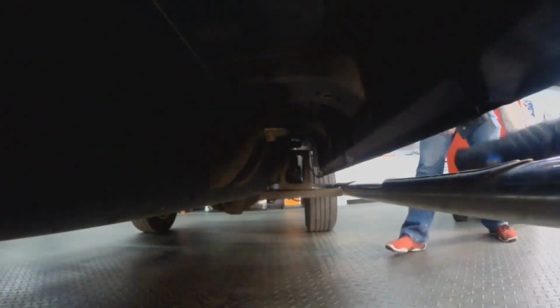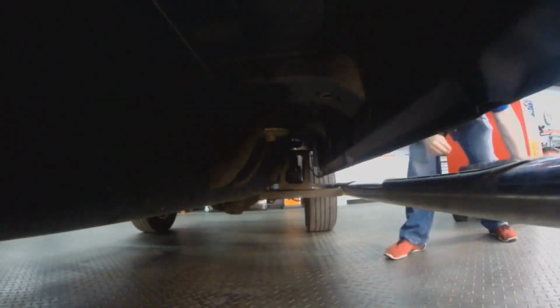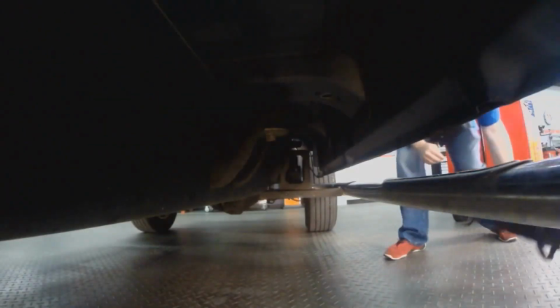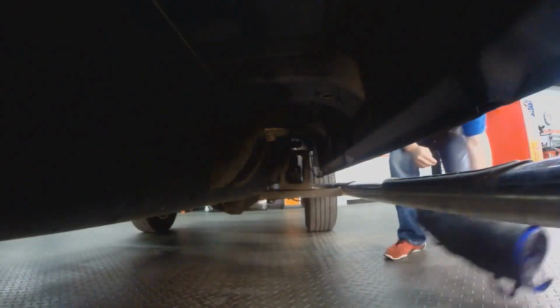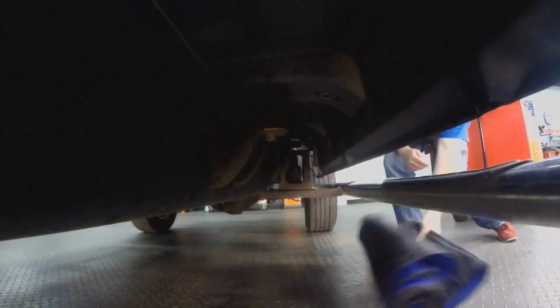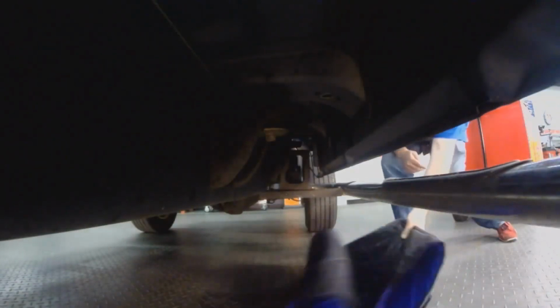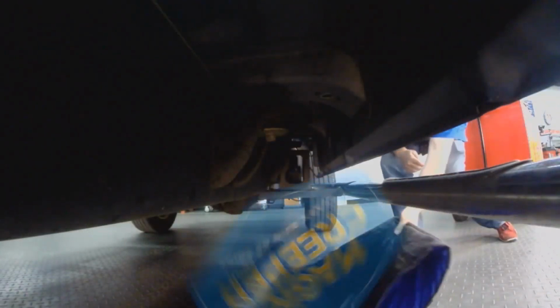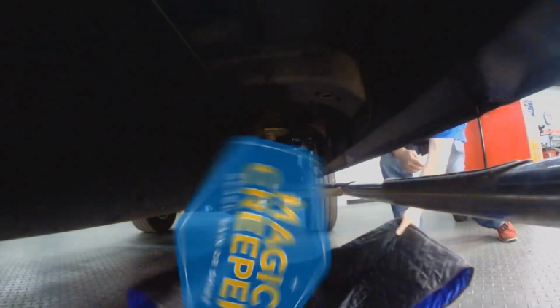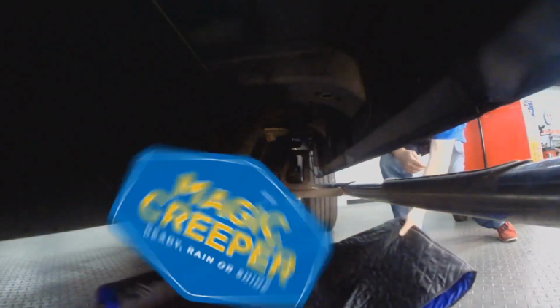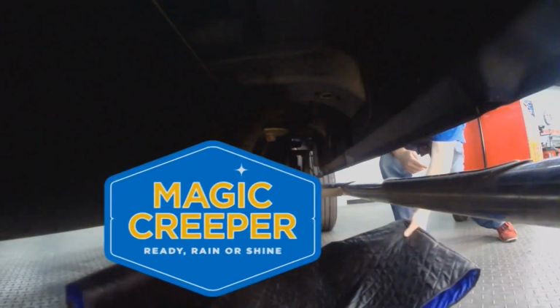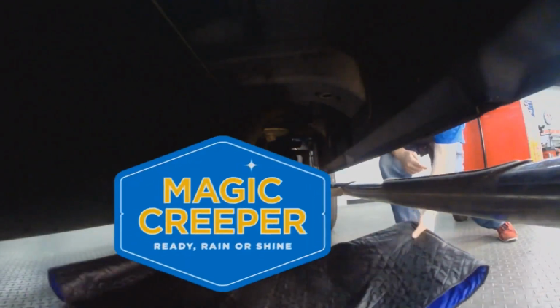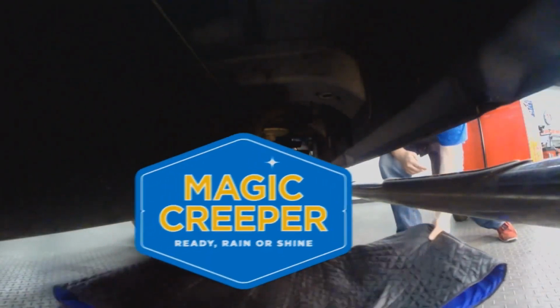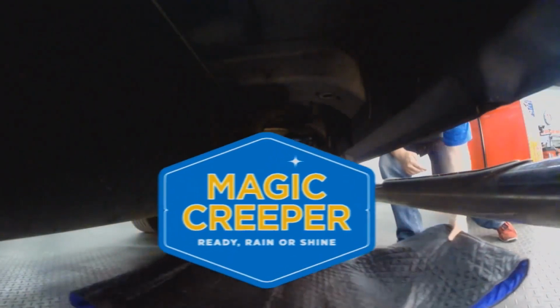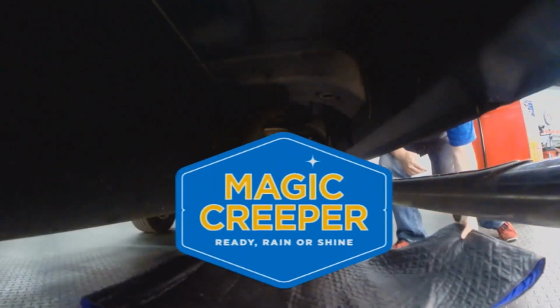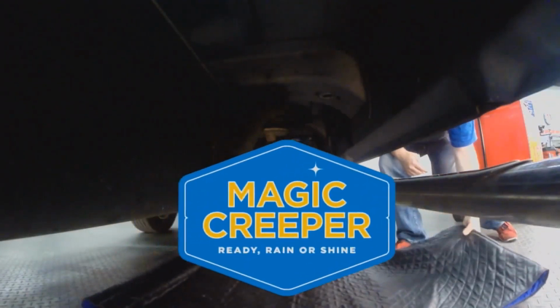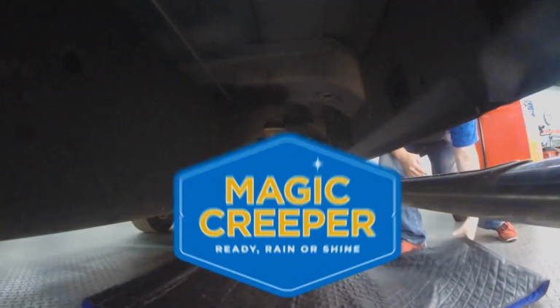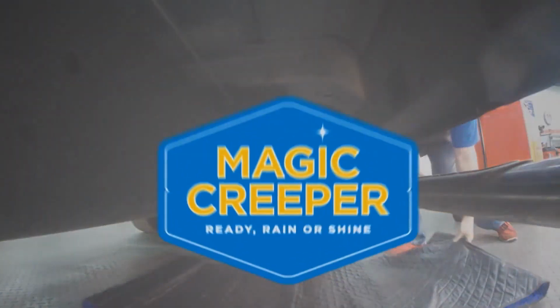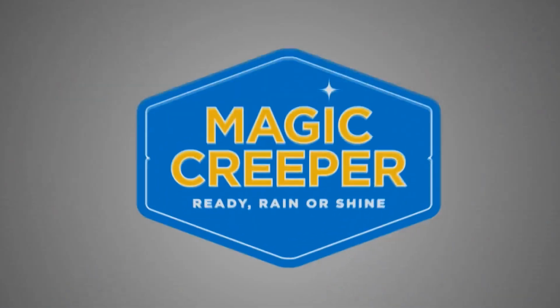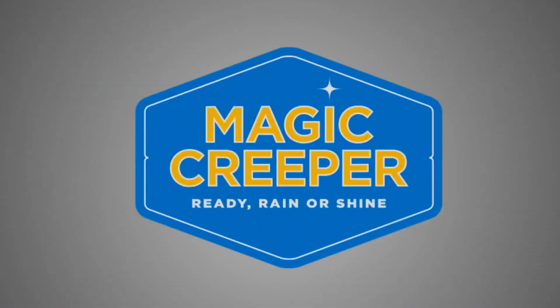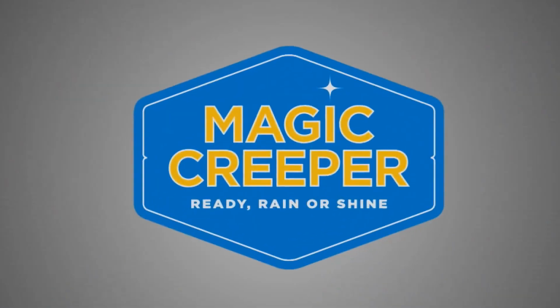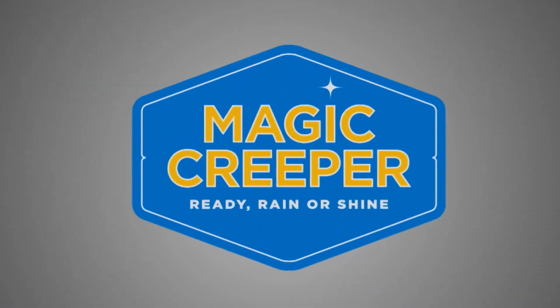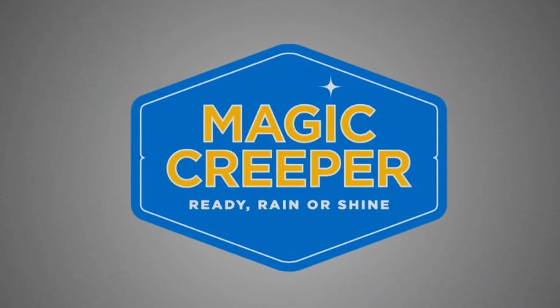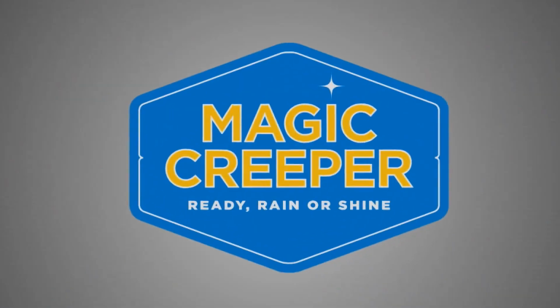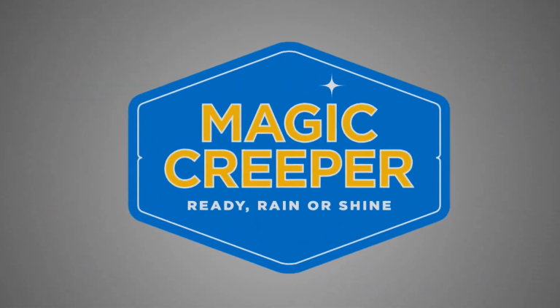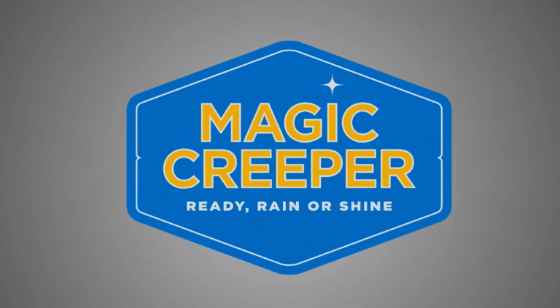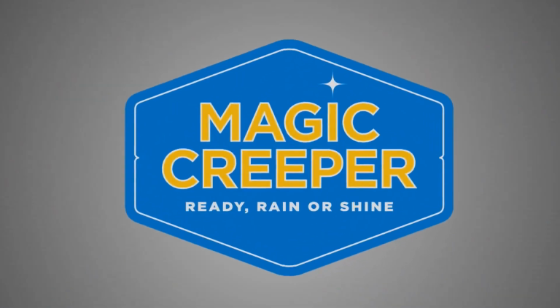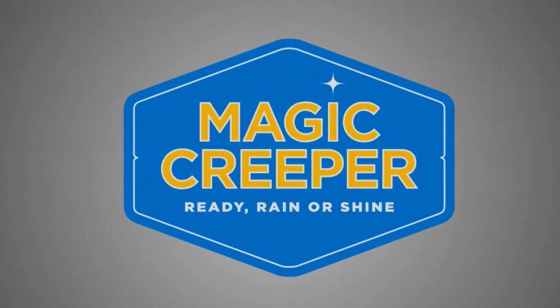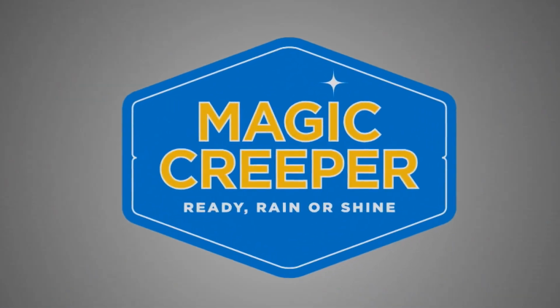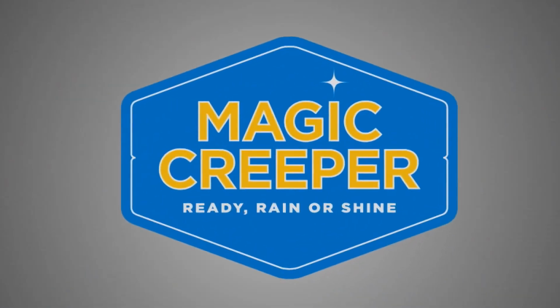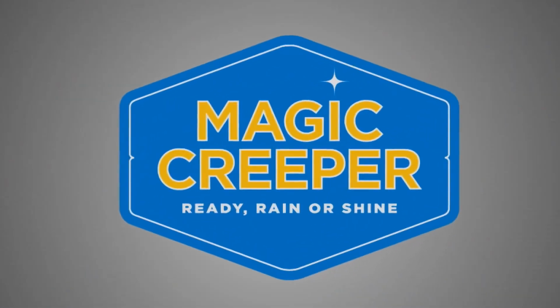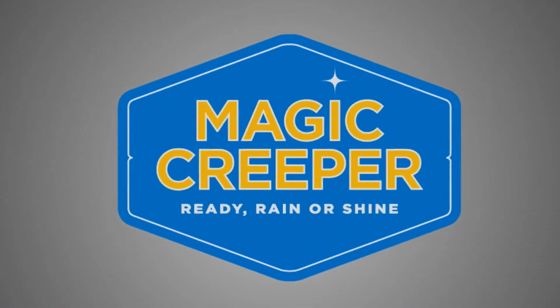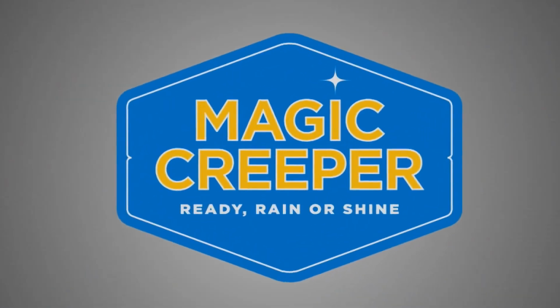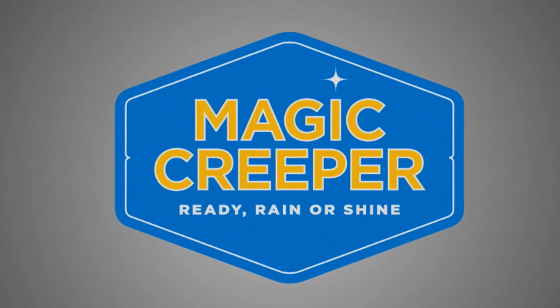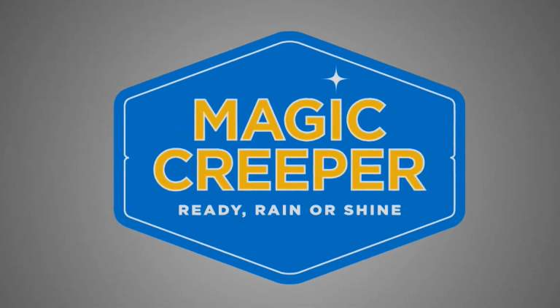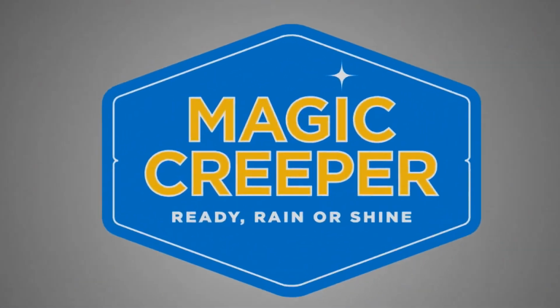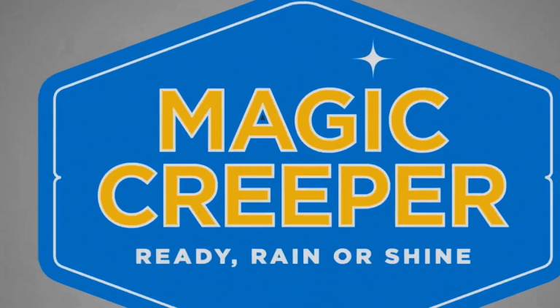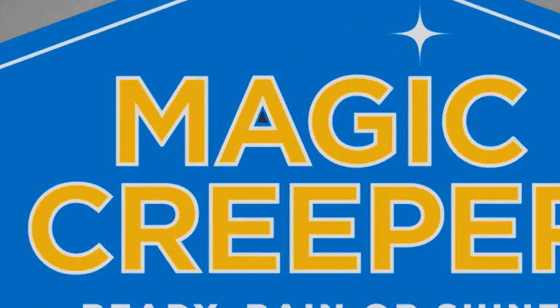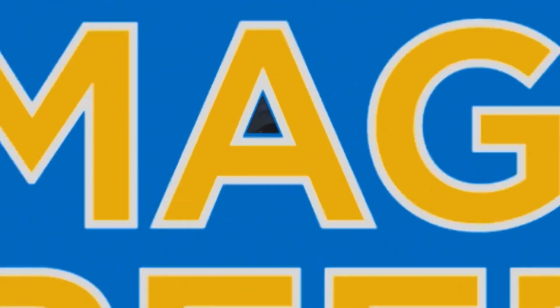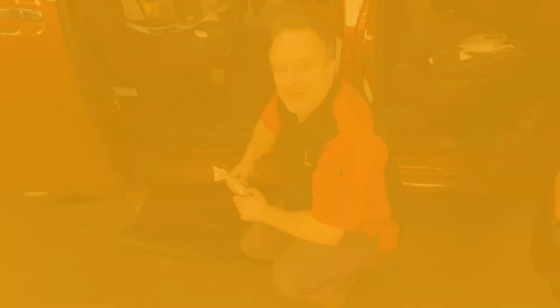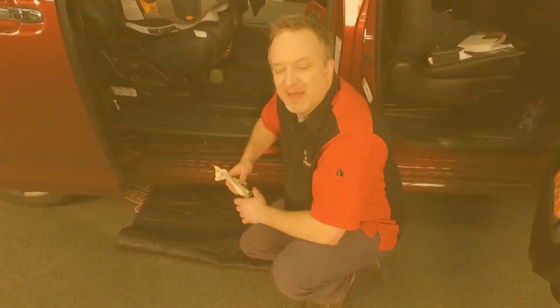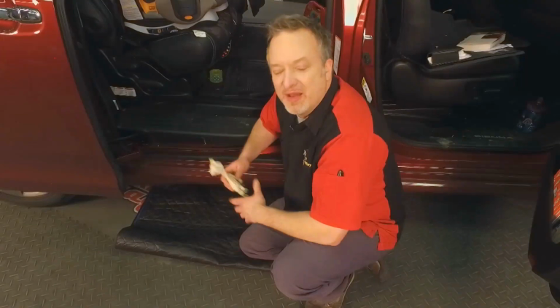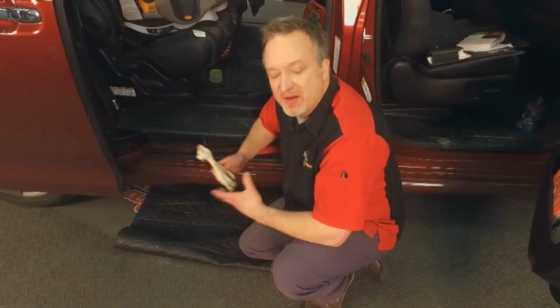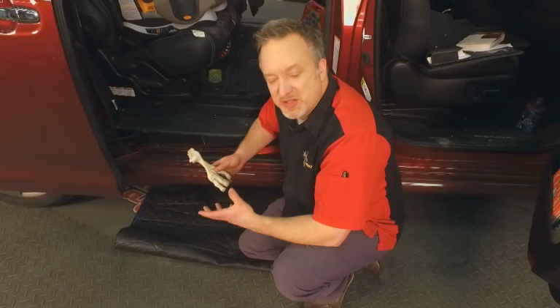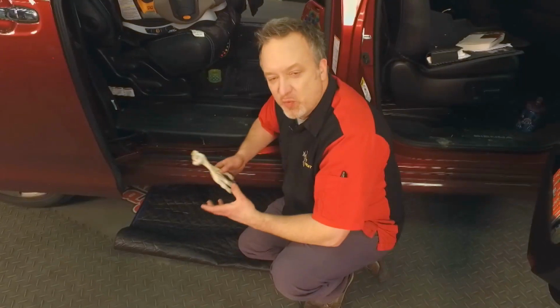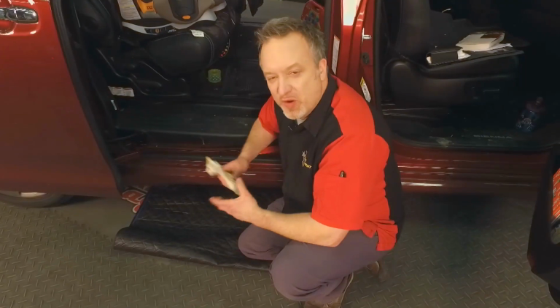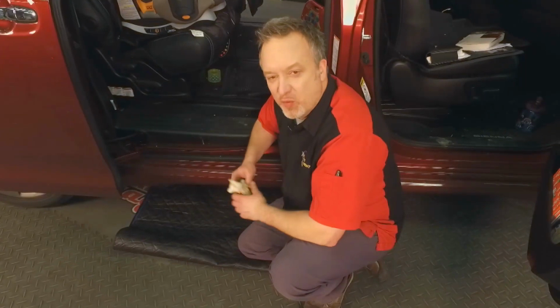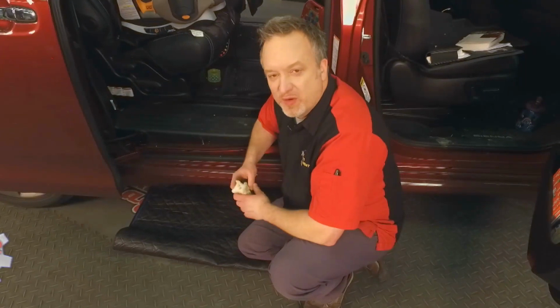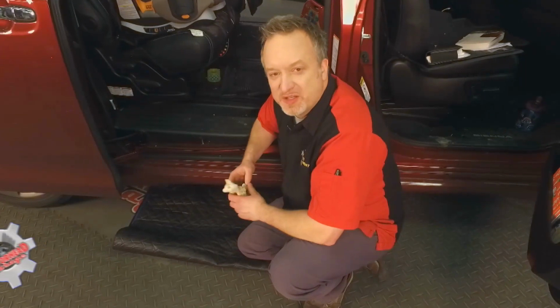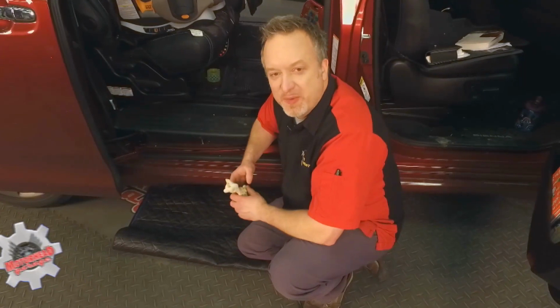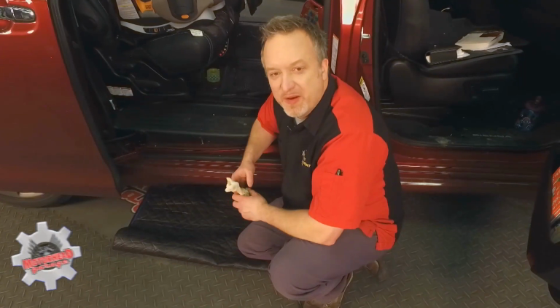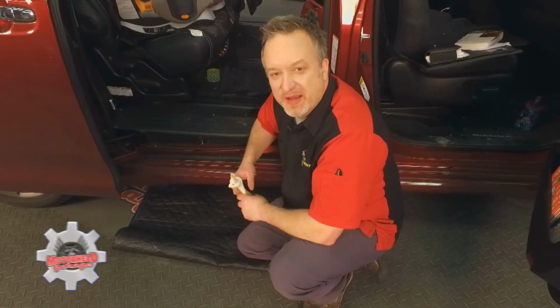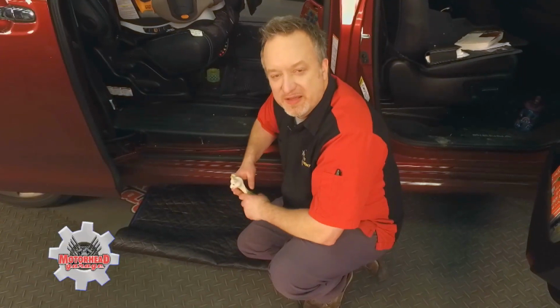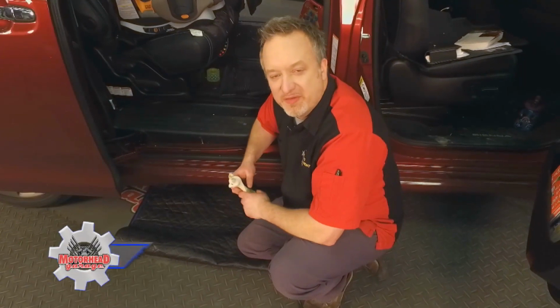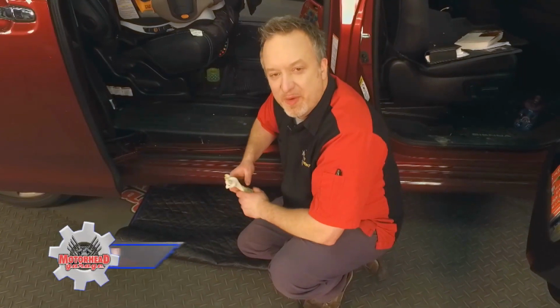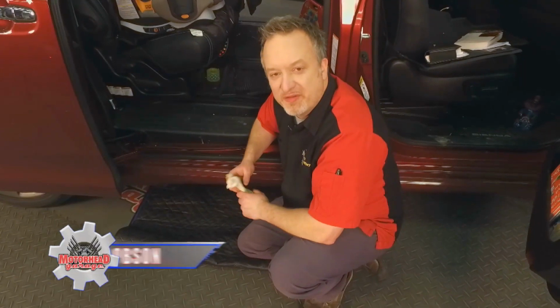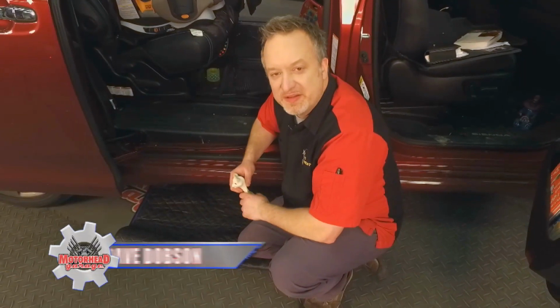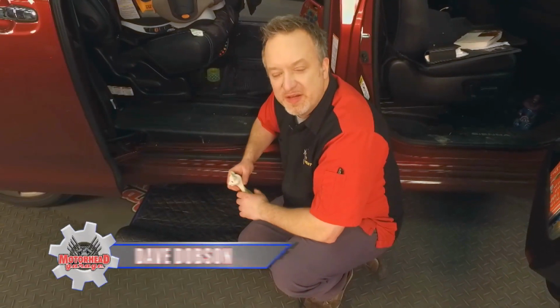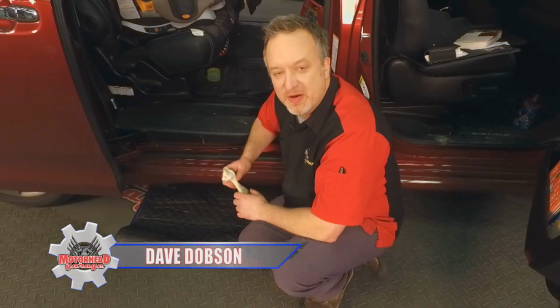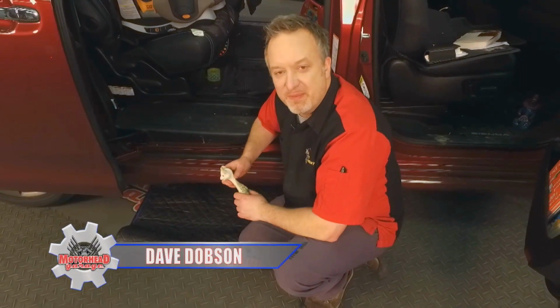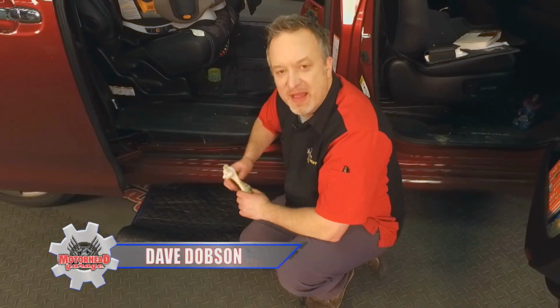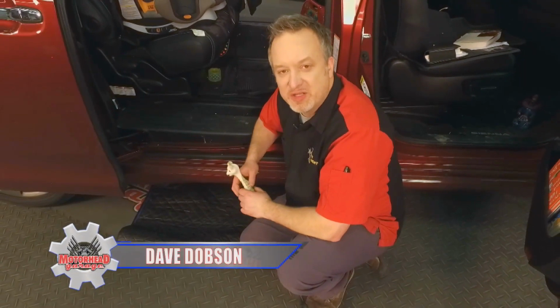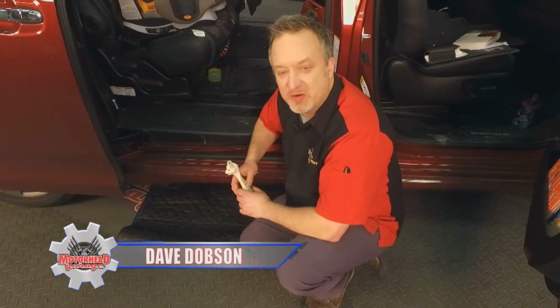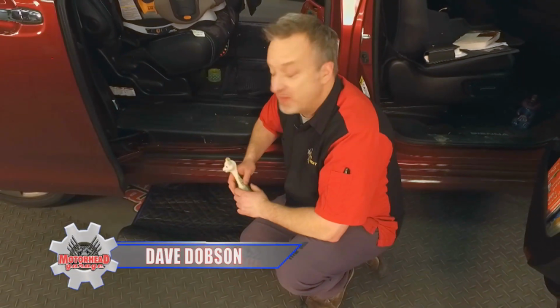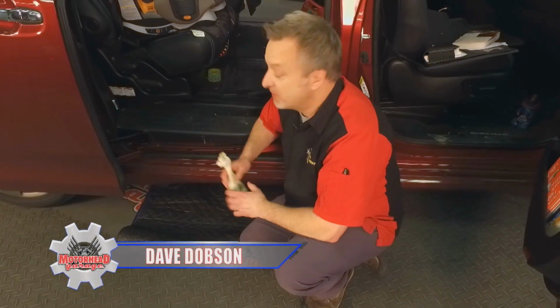Time now for the Lowdown with Magic Creeper. Here's some real-world experience from our friends at Magic Creeper.